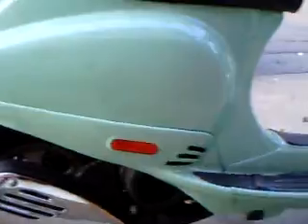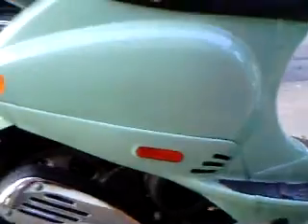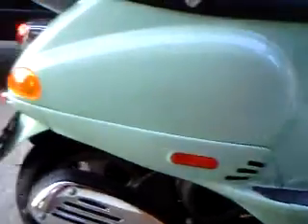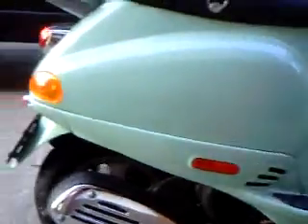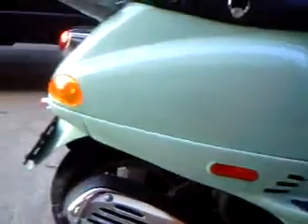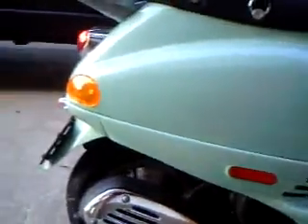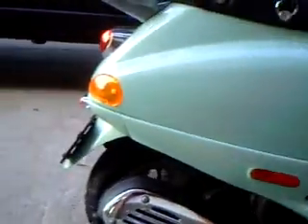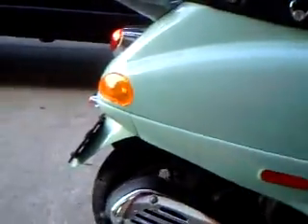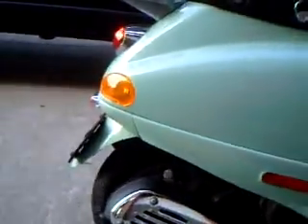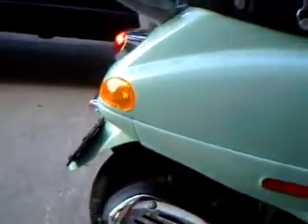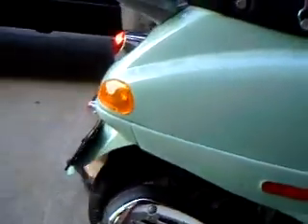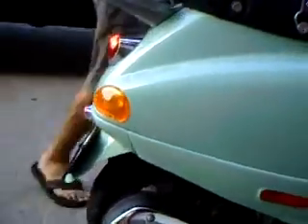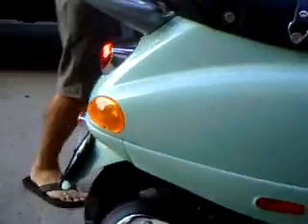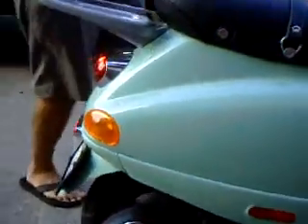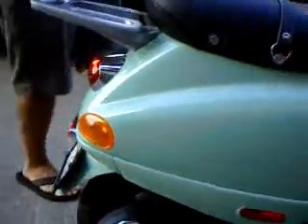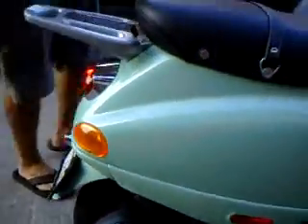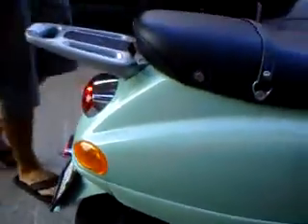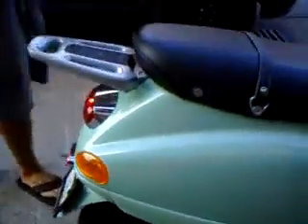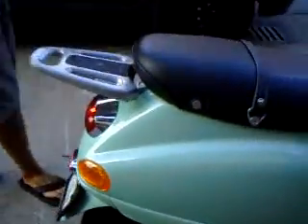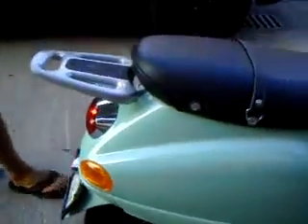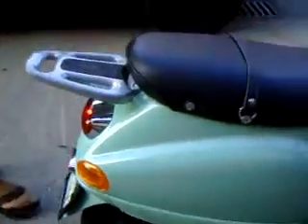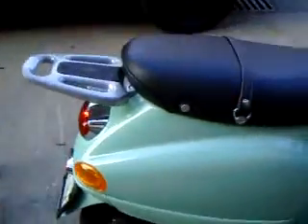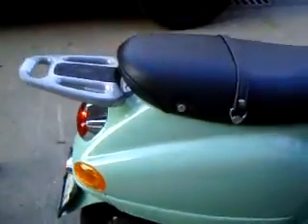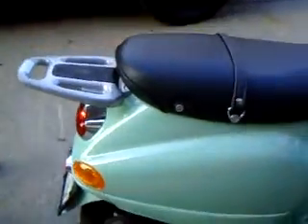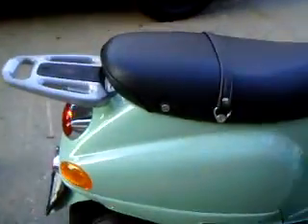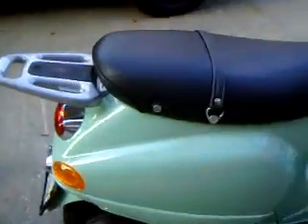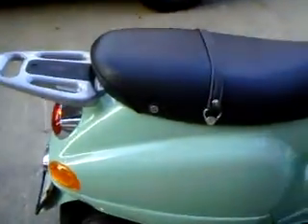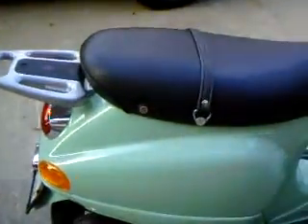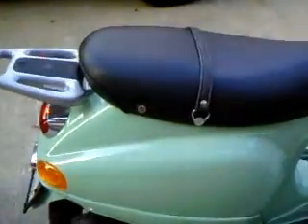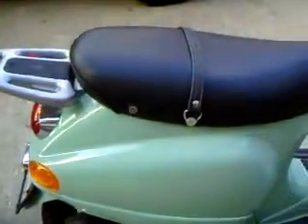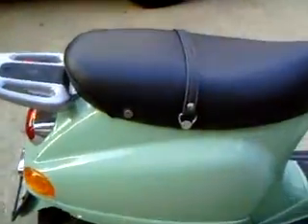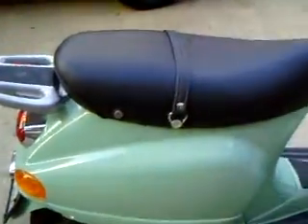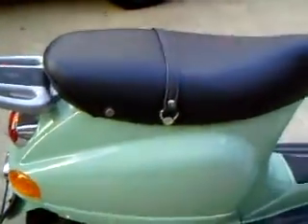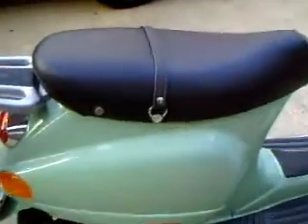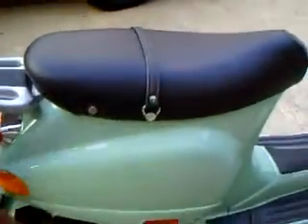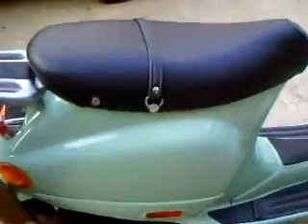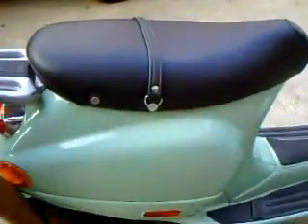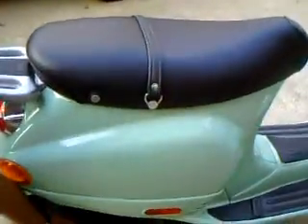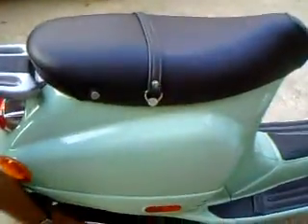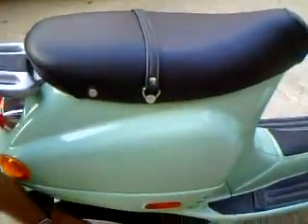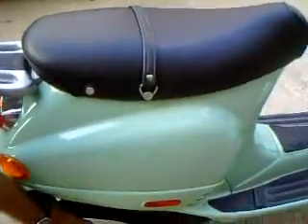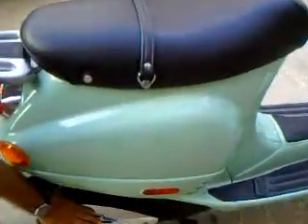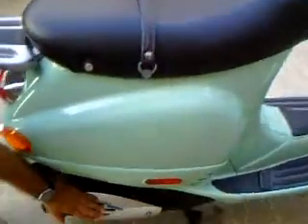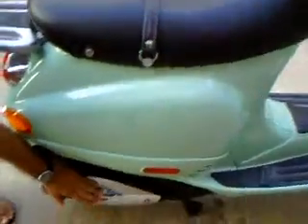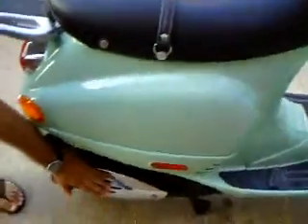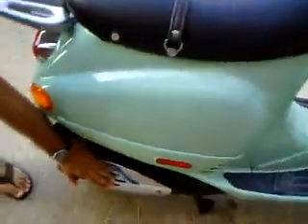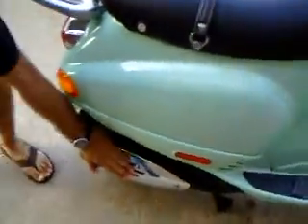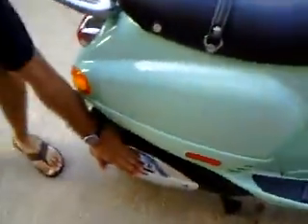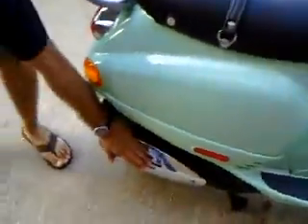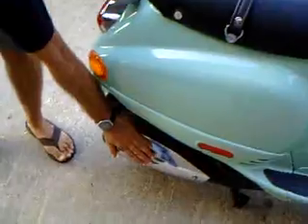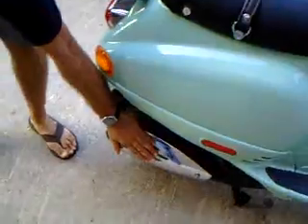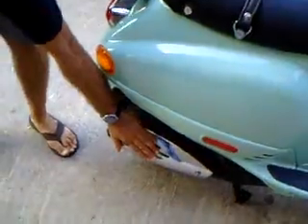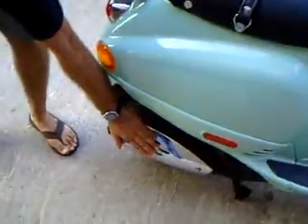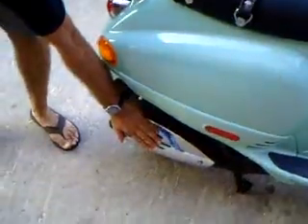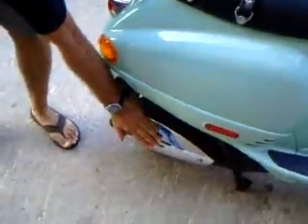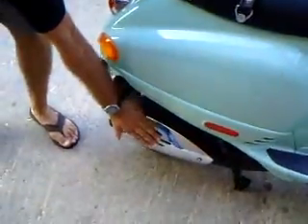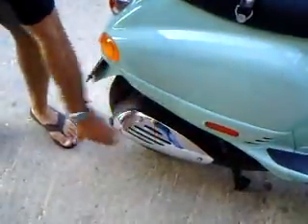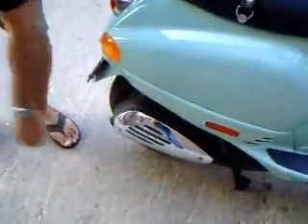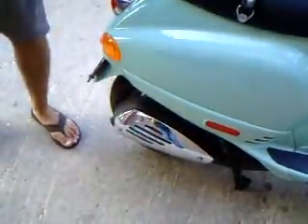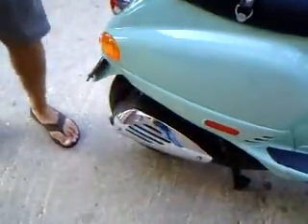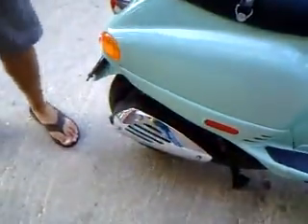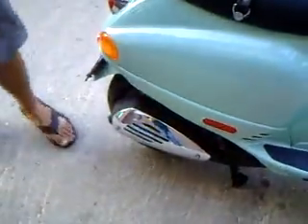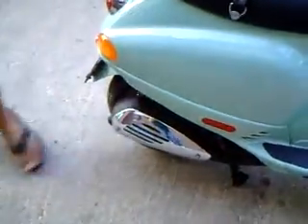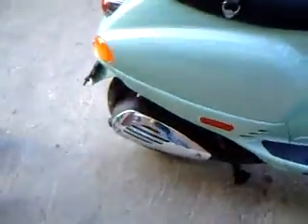As you can see, the bike starts easily and idles well. Even ice cold, it fires right up like that.